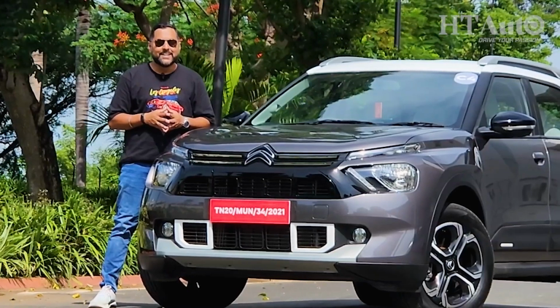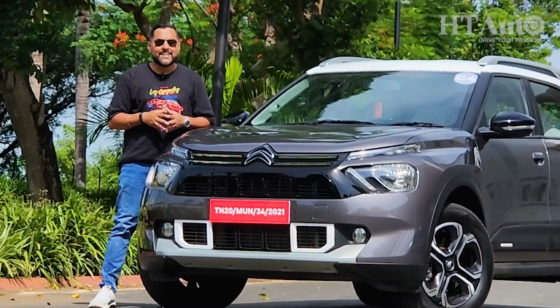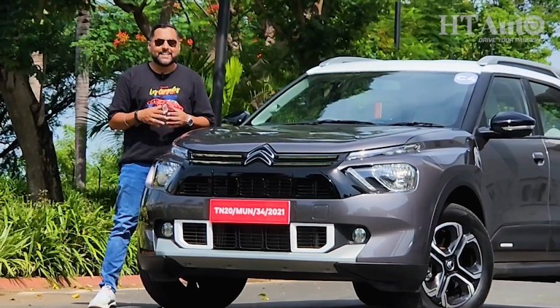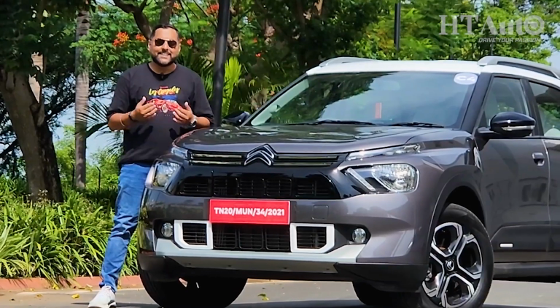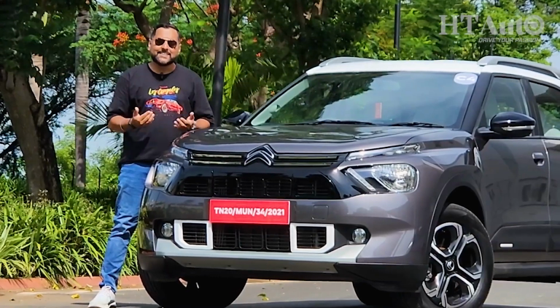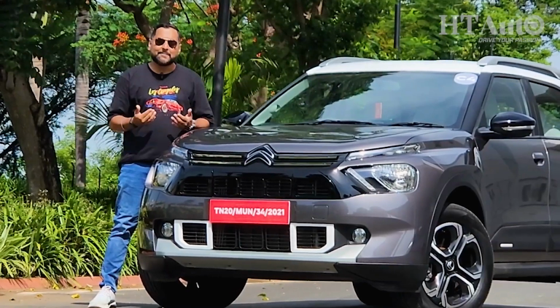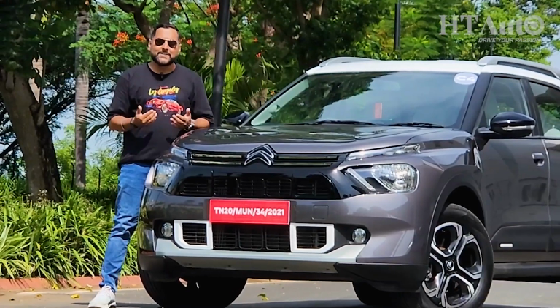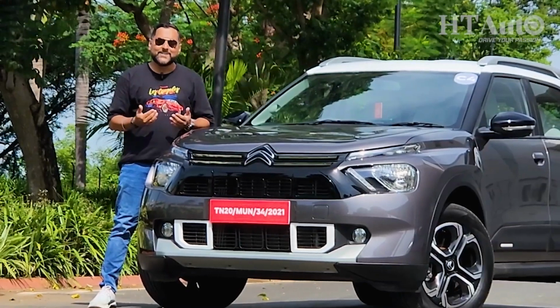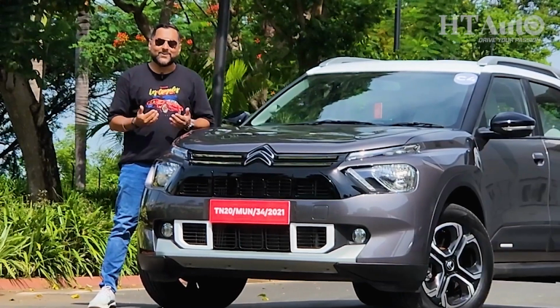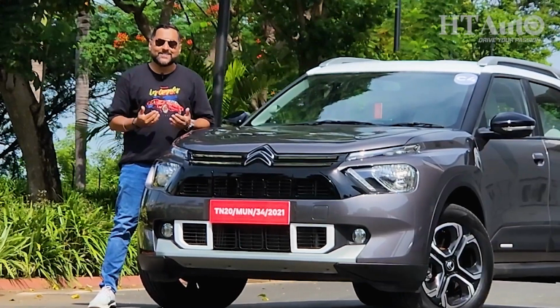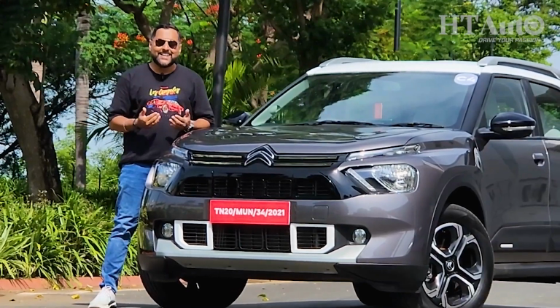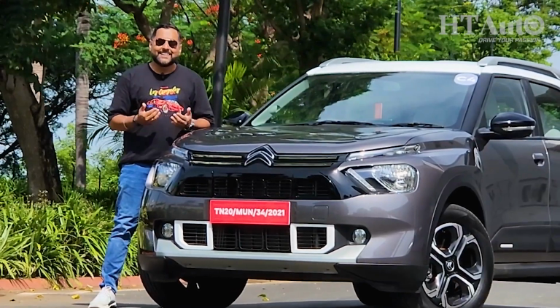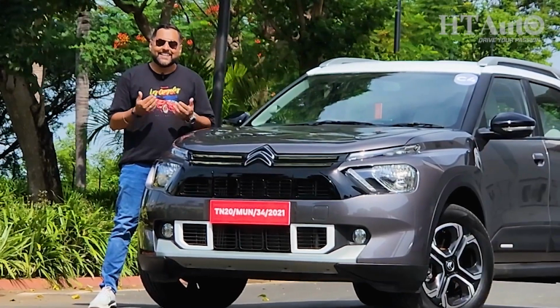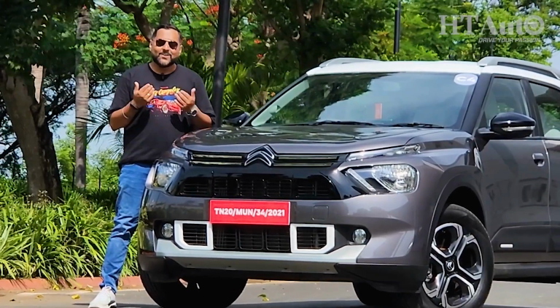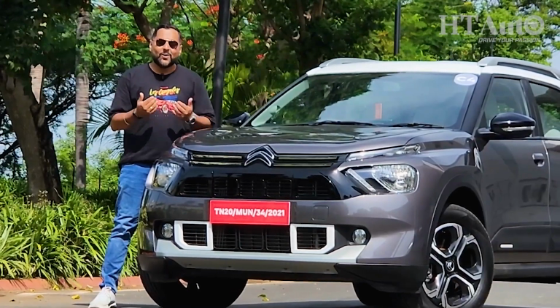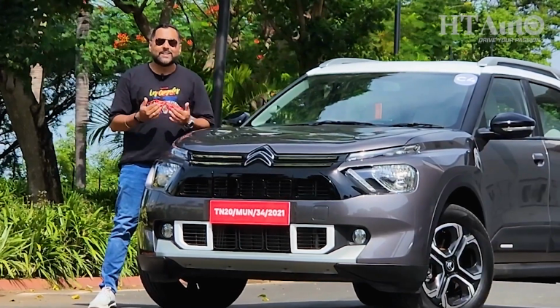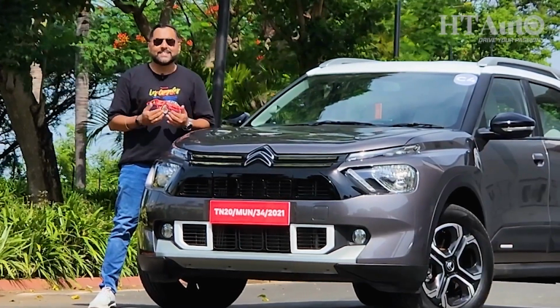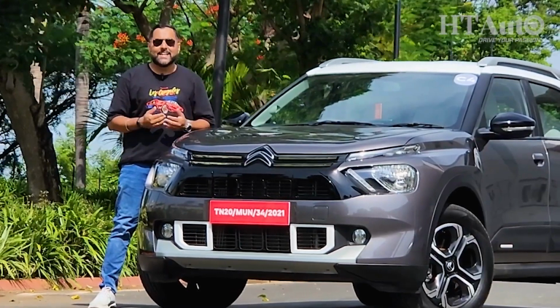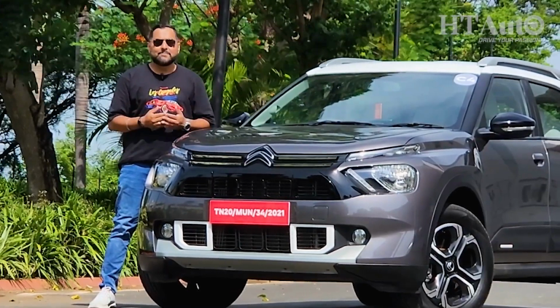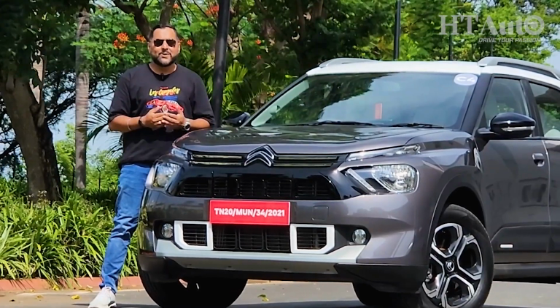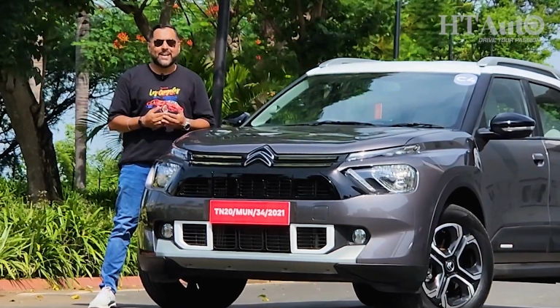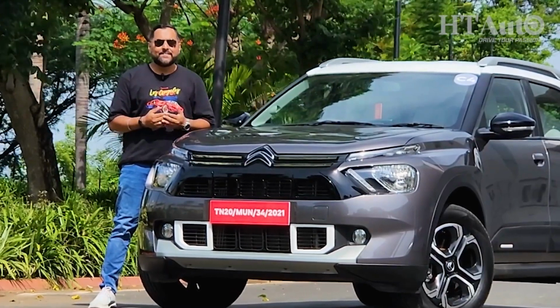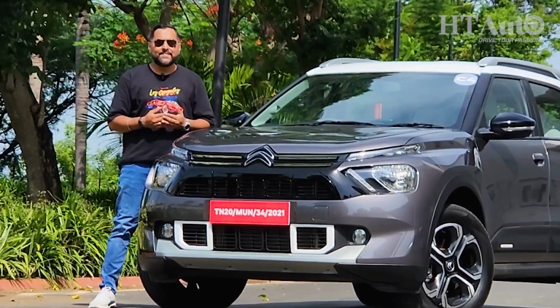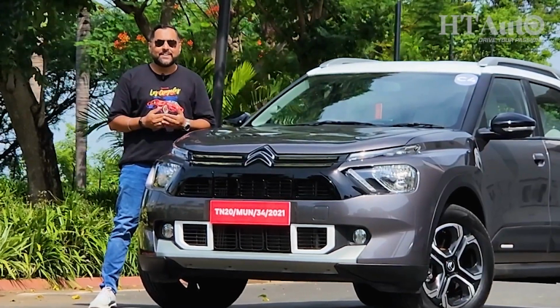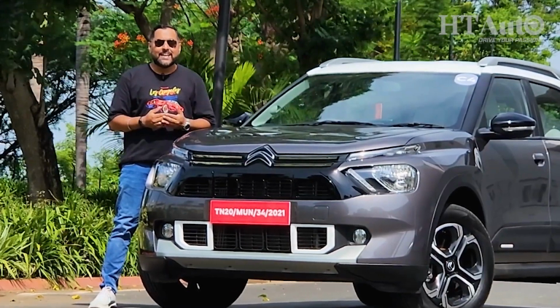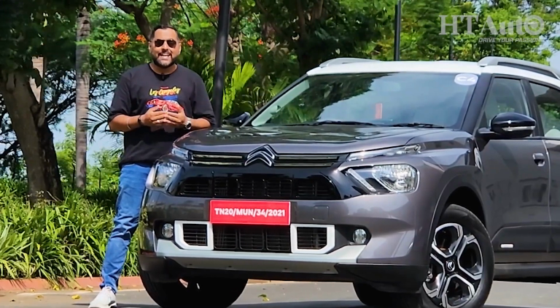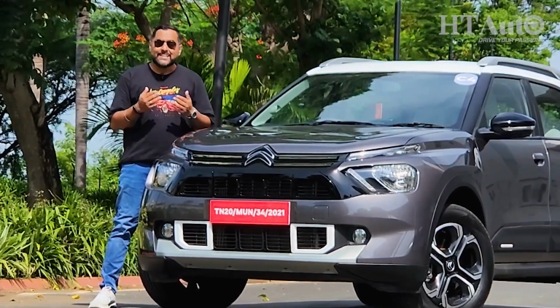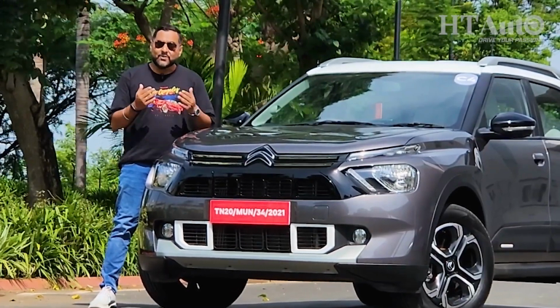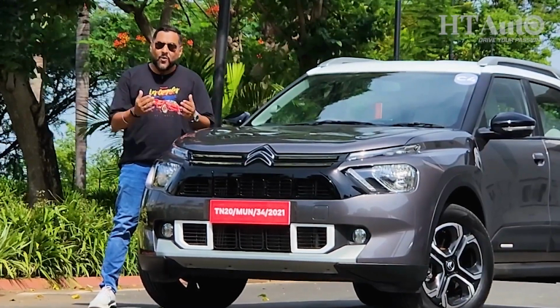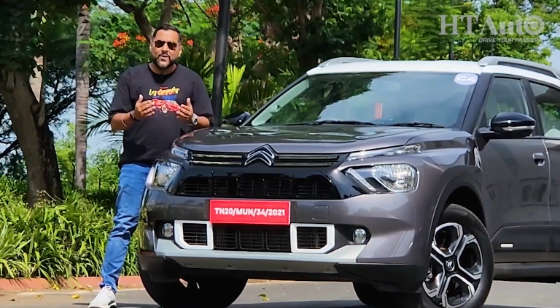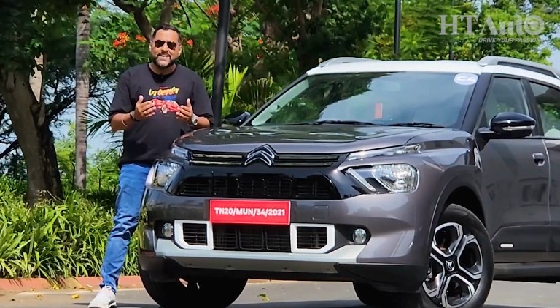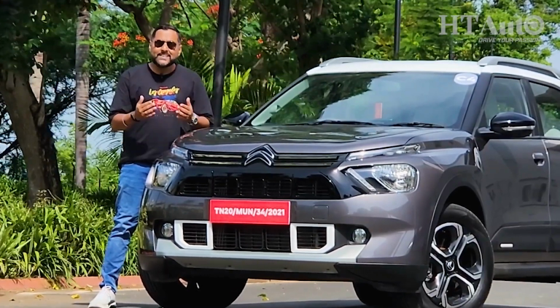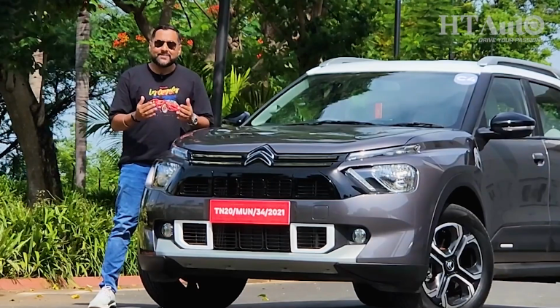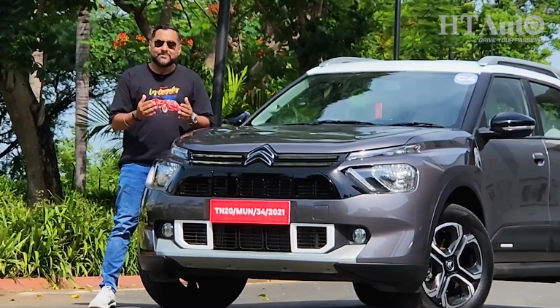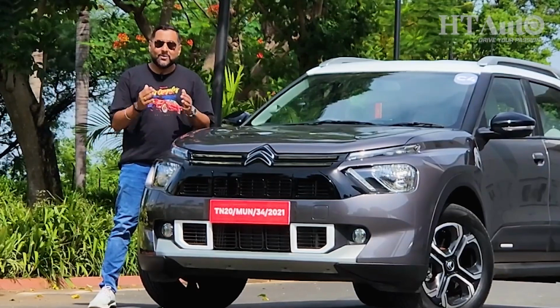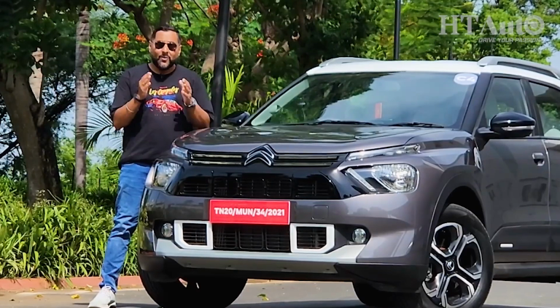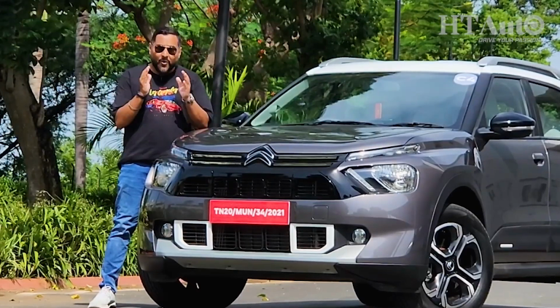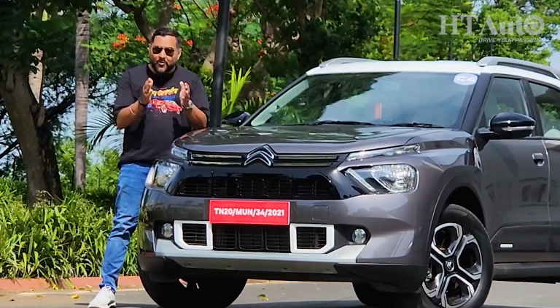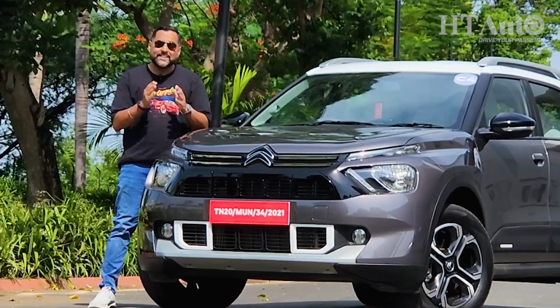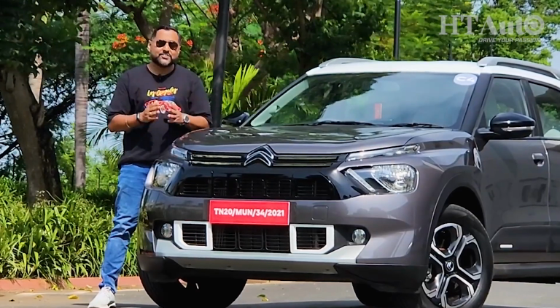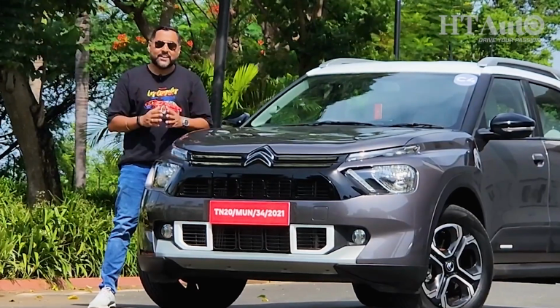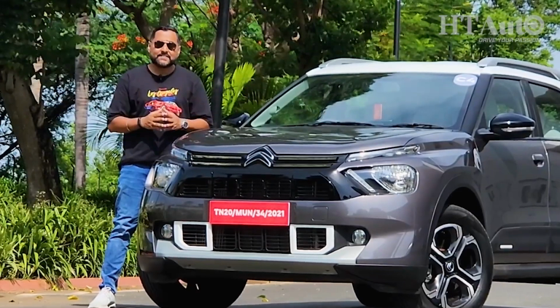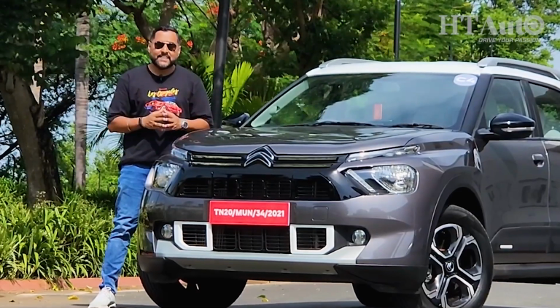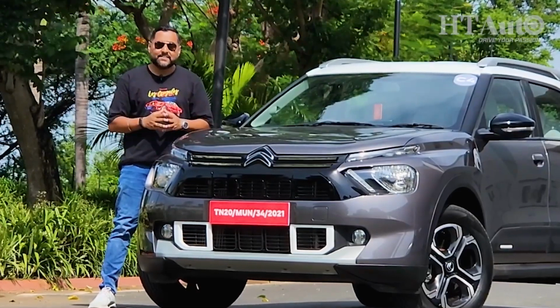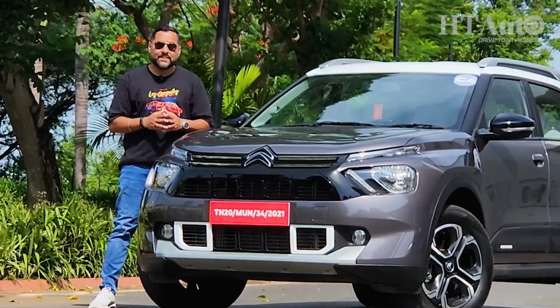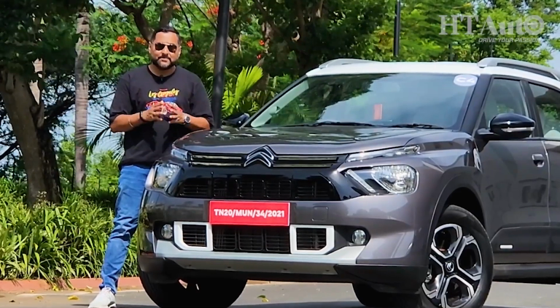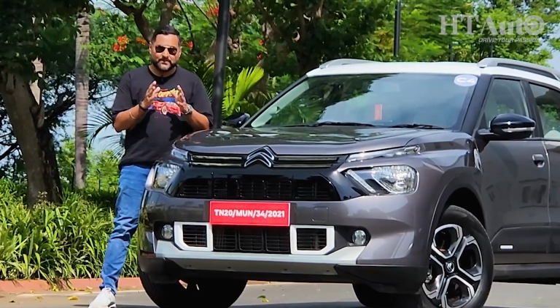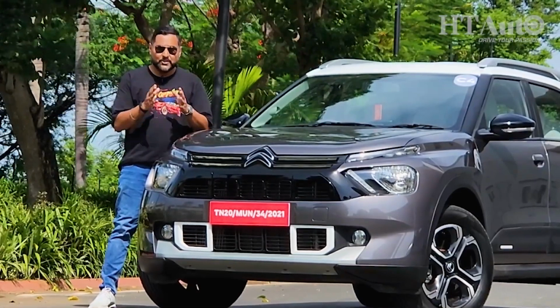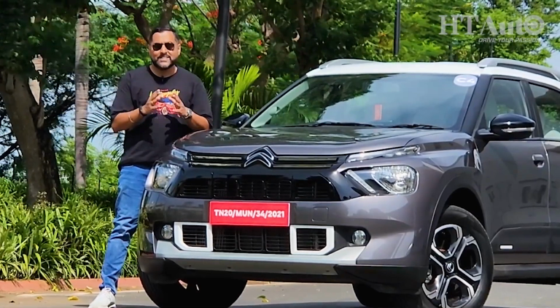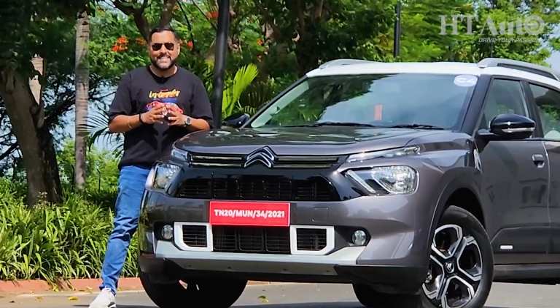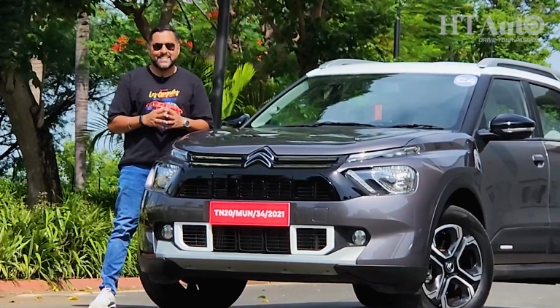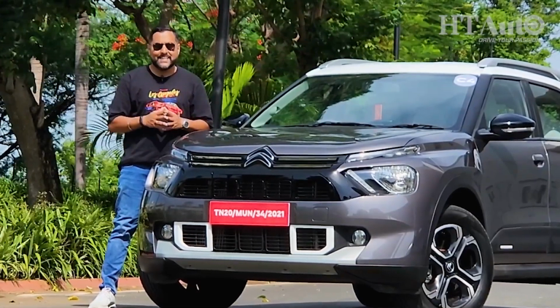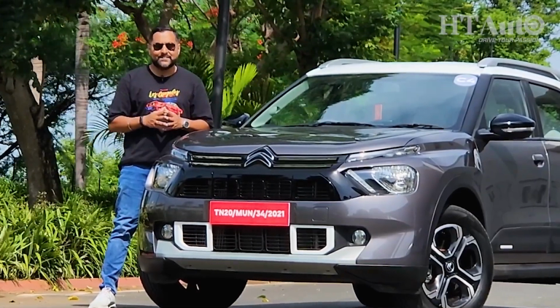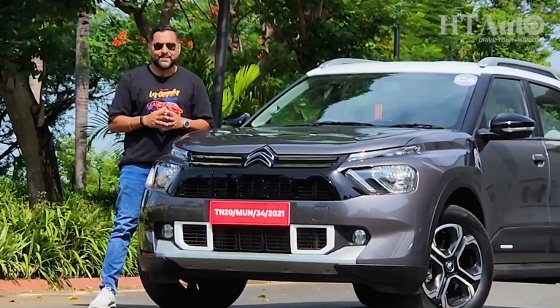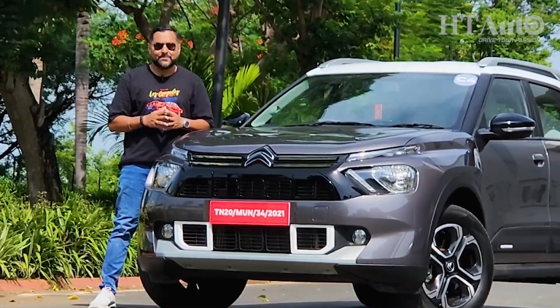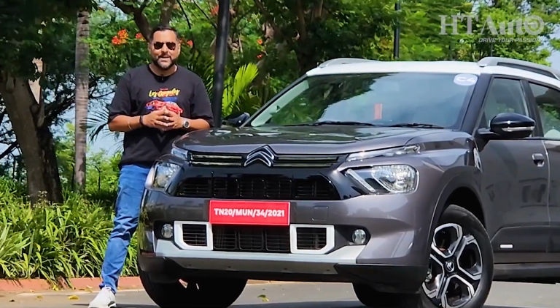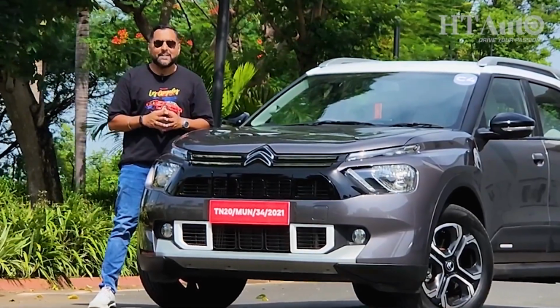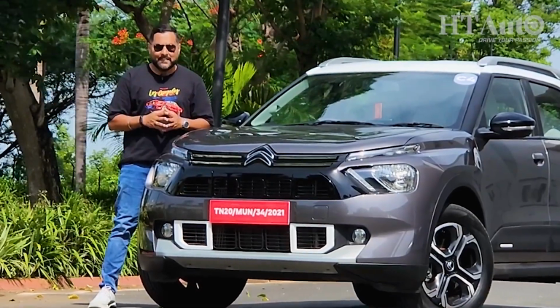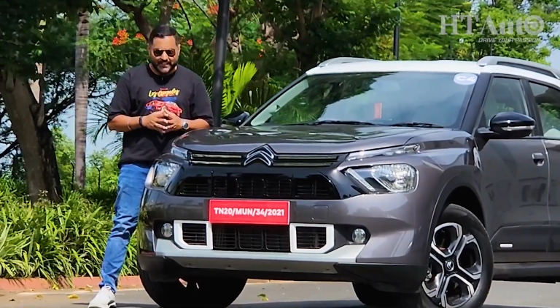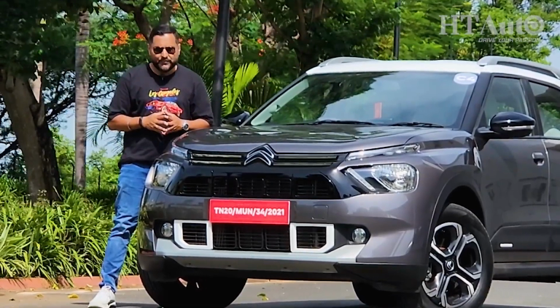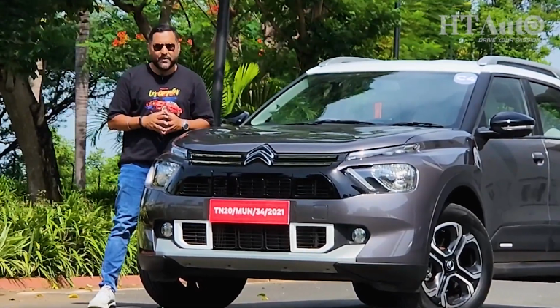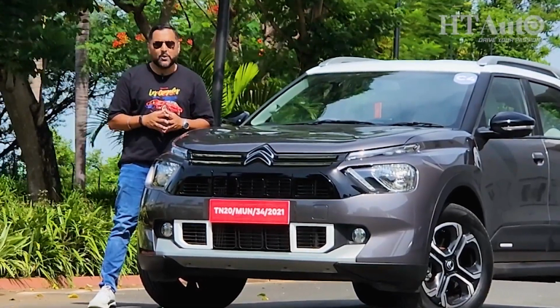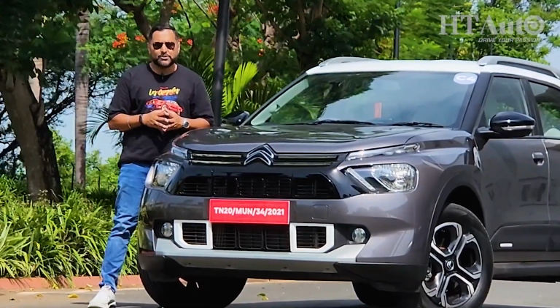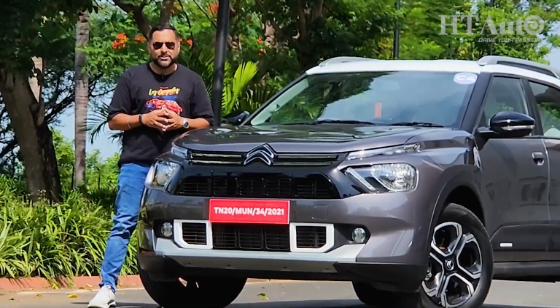What do you make of this all-new product from the French manufacturer? Do let us know and do not forget to check out our extensive written review of the C3 Aircross as well. In this episode, that's all the time we have. And as always, drive safe to stay safe. Thank you for watching.